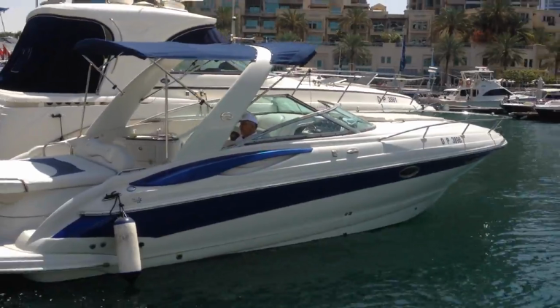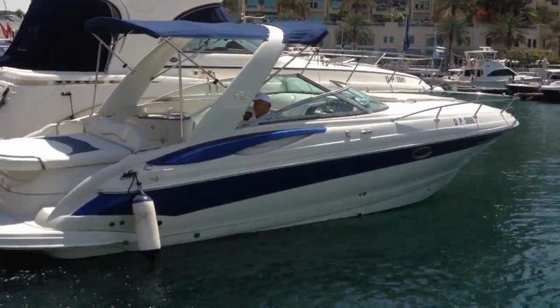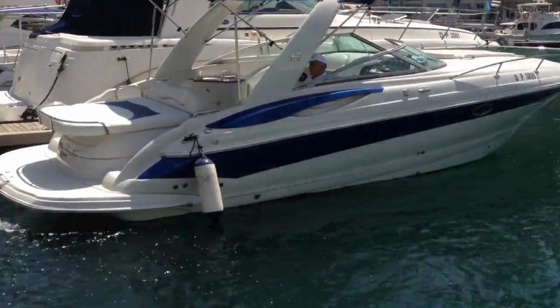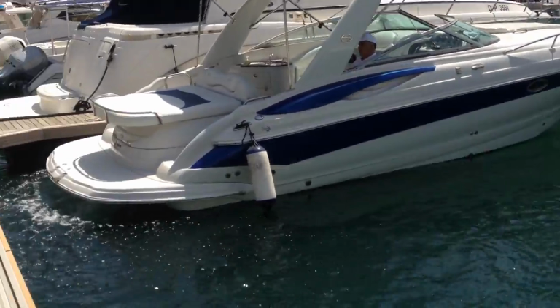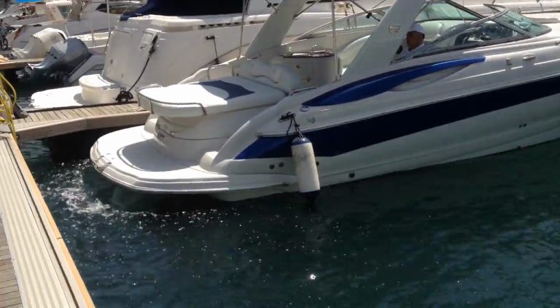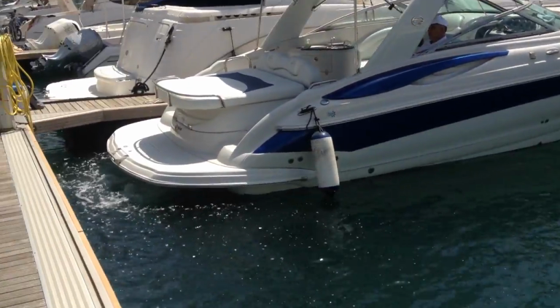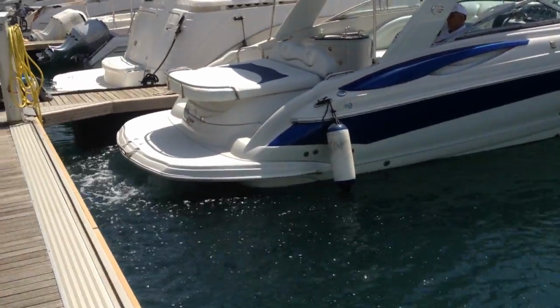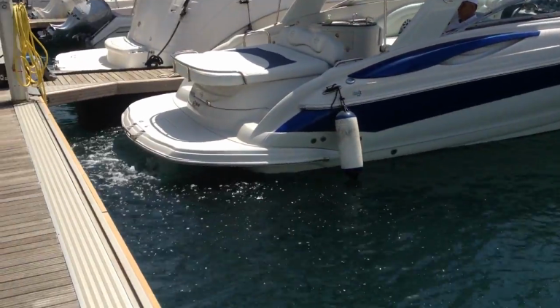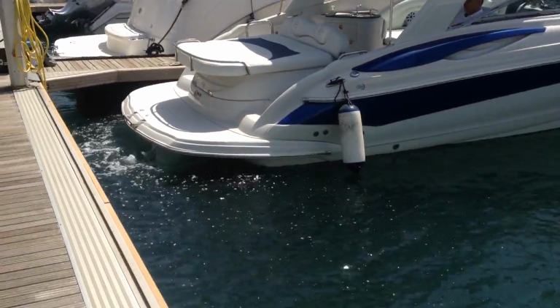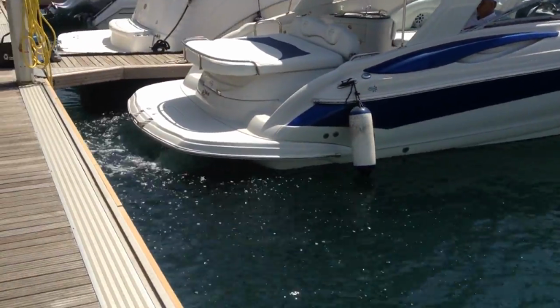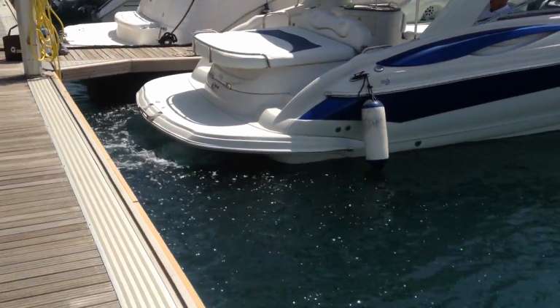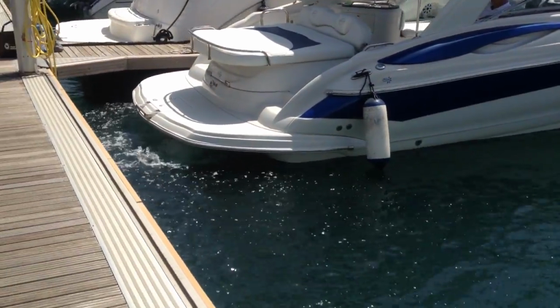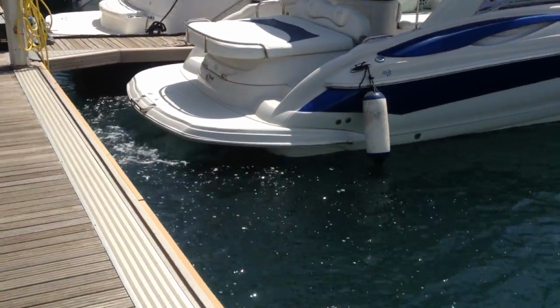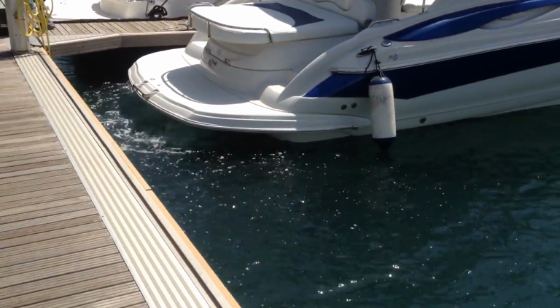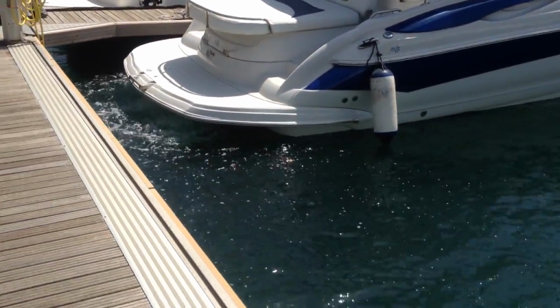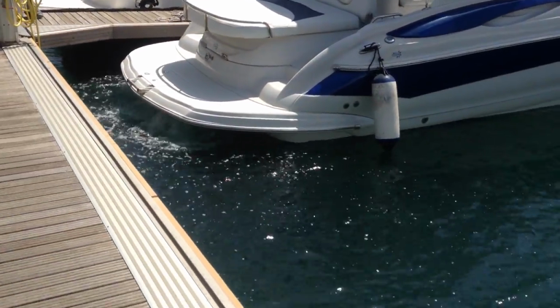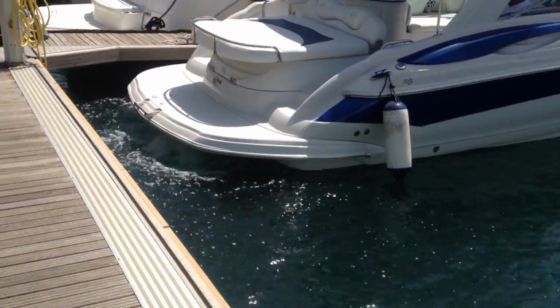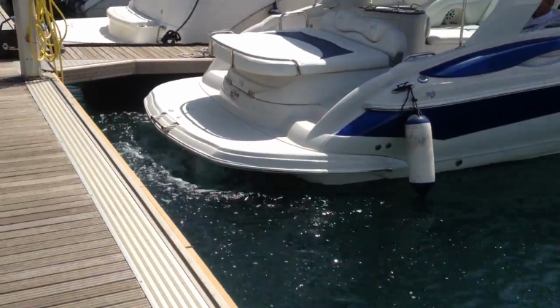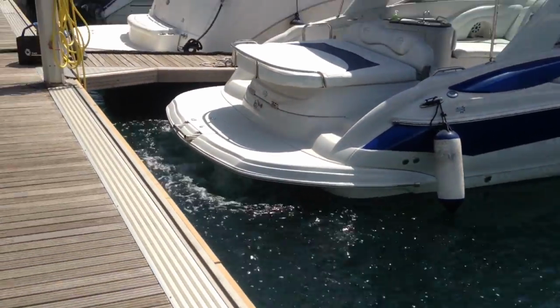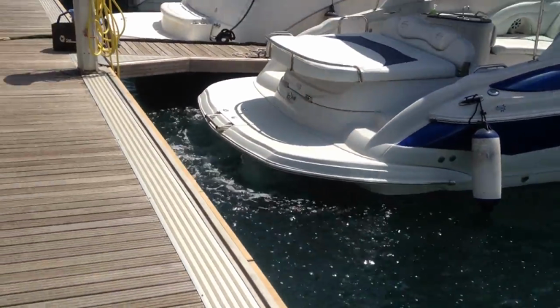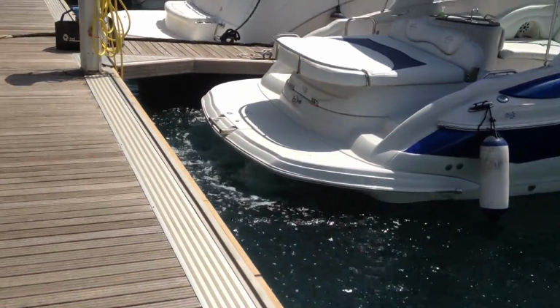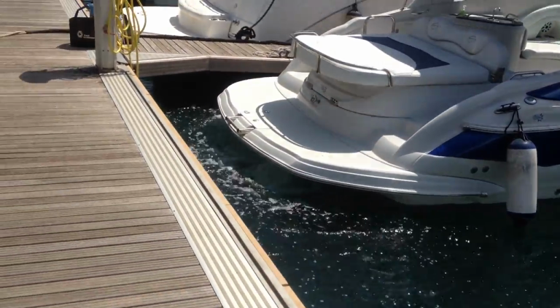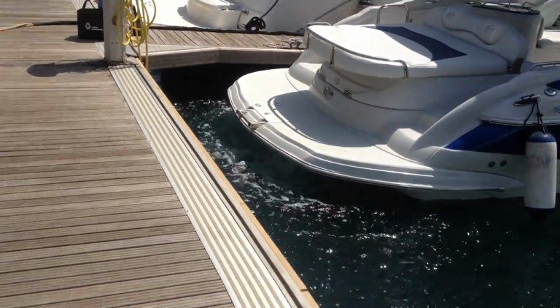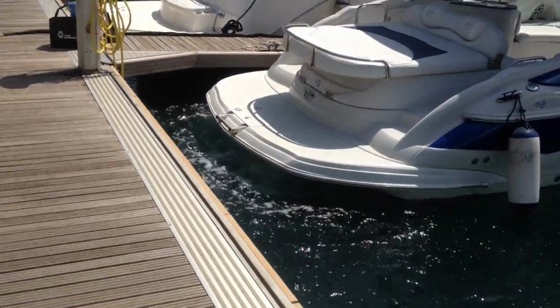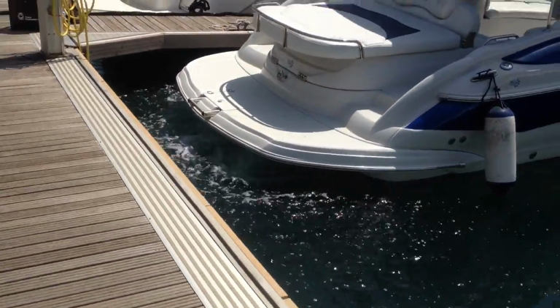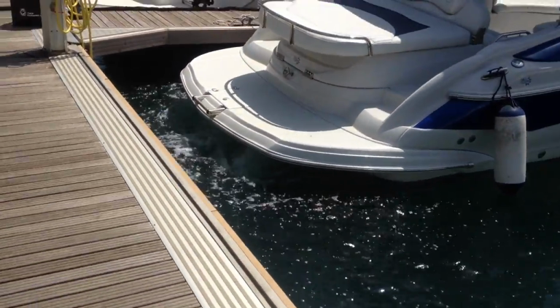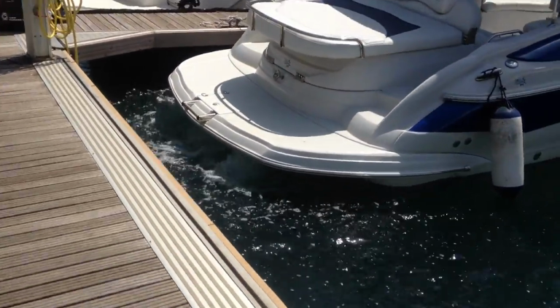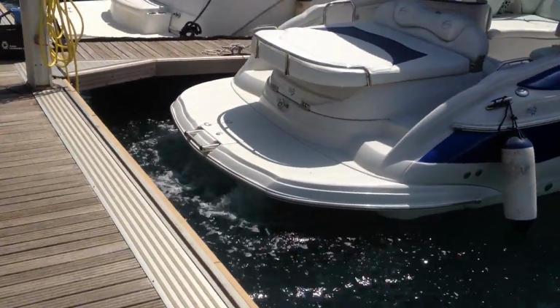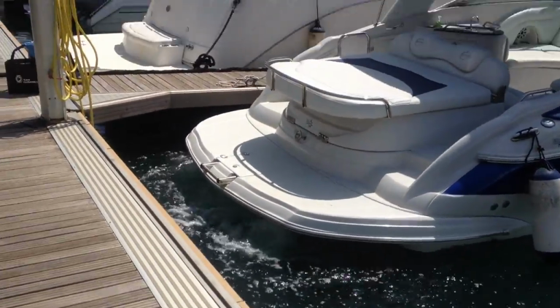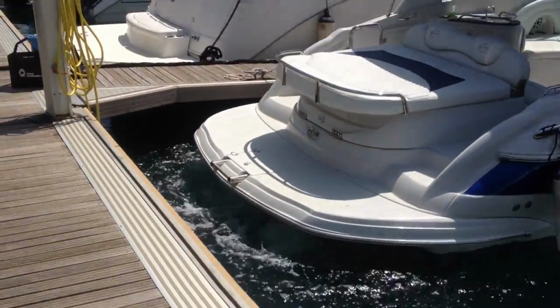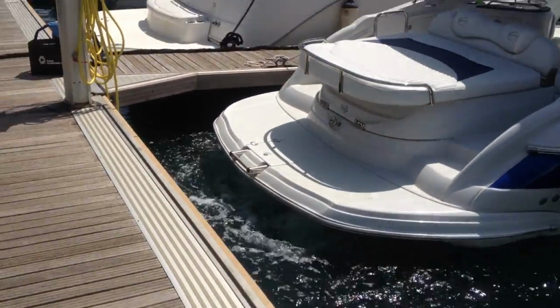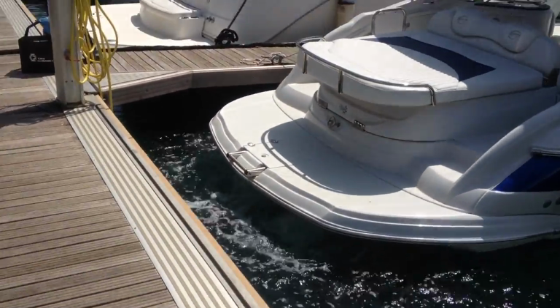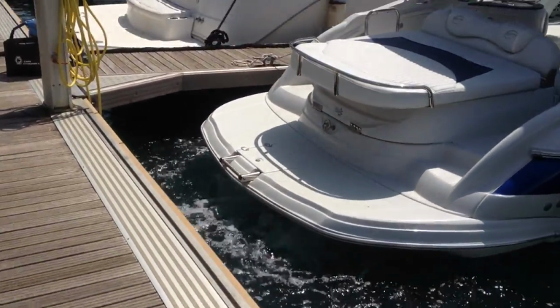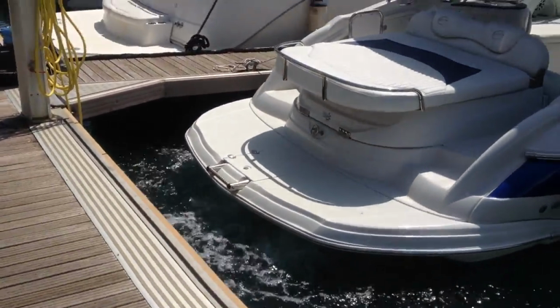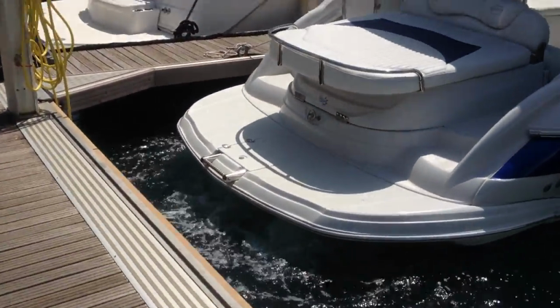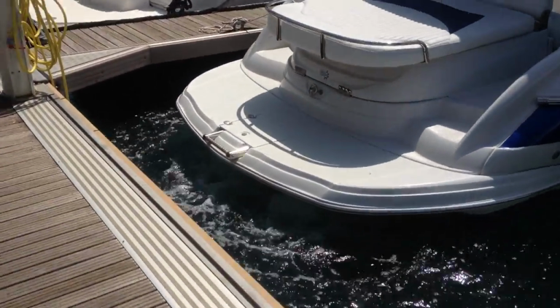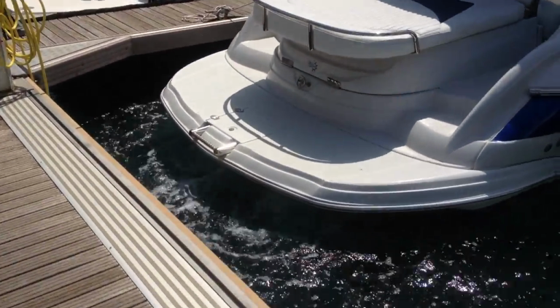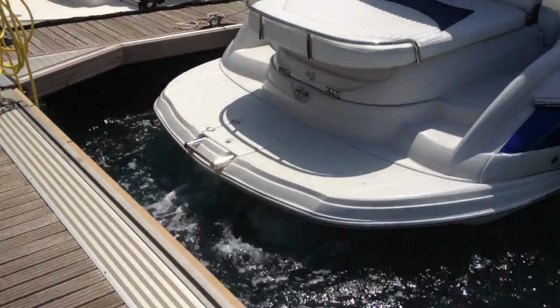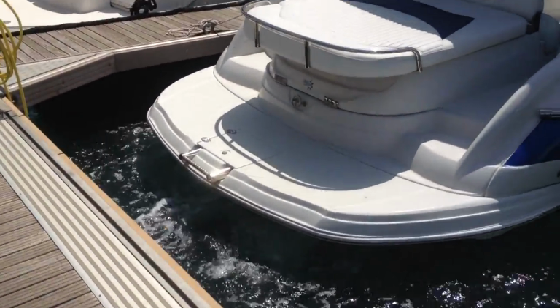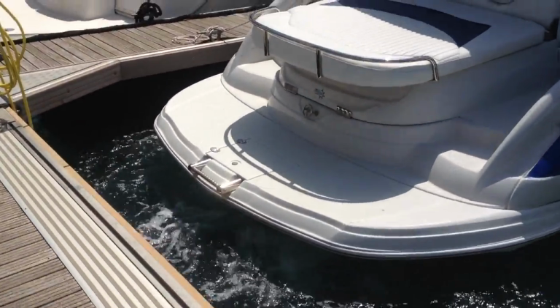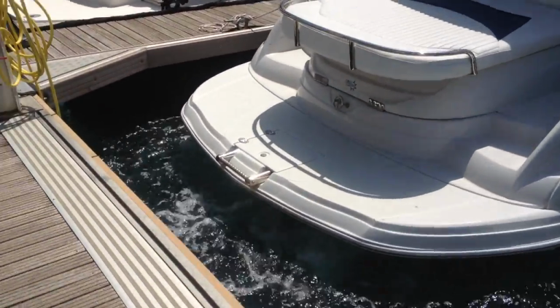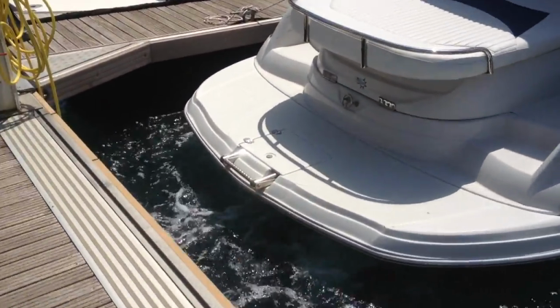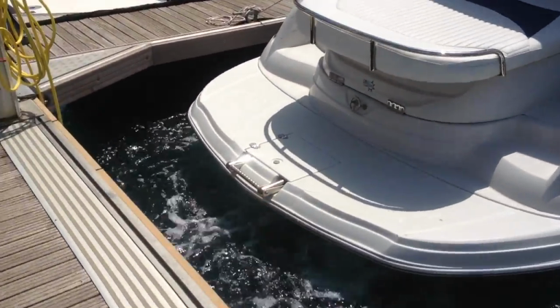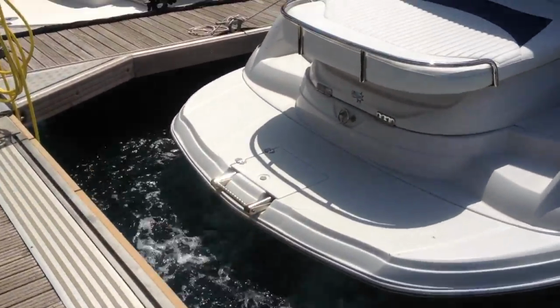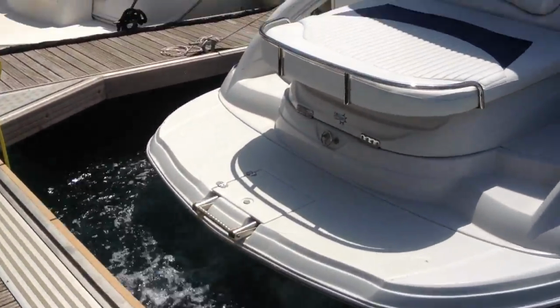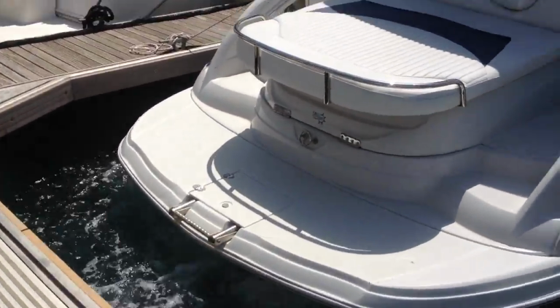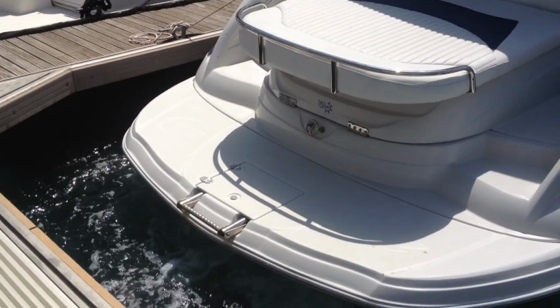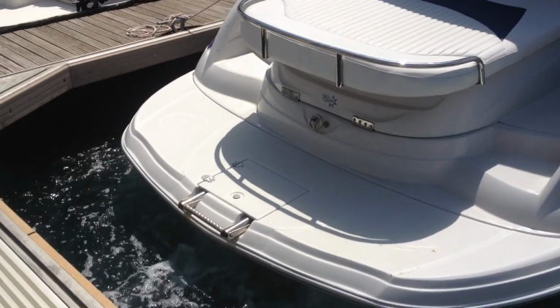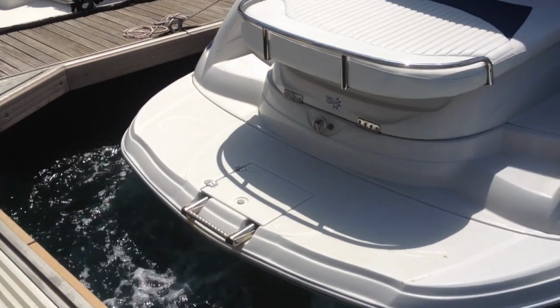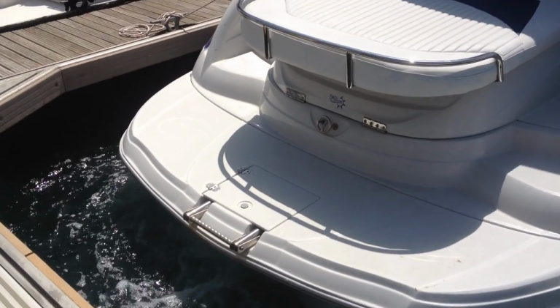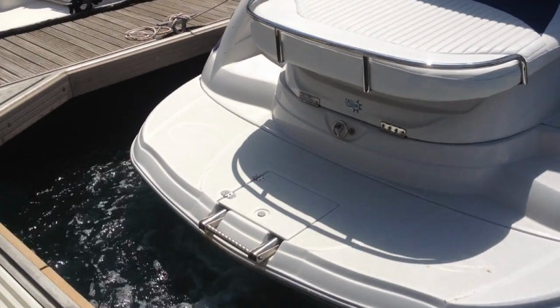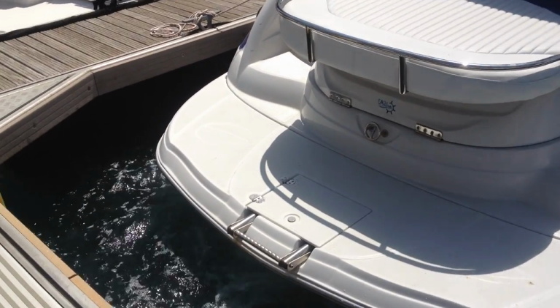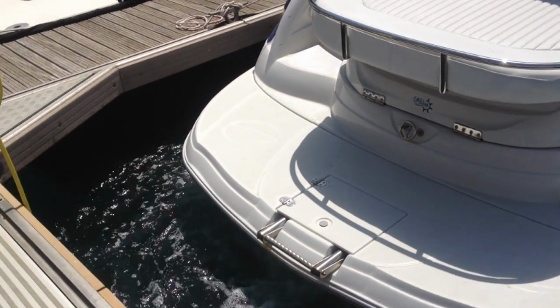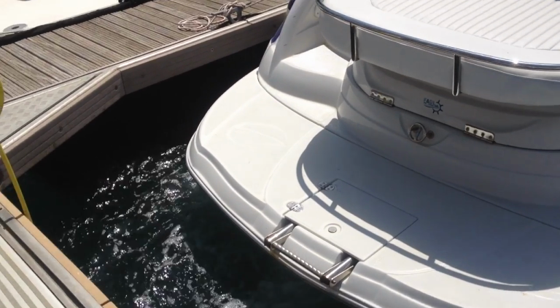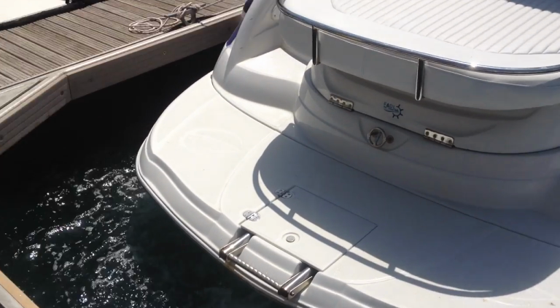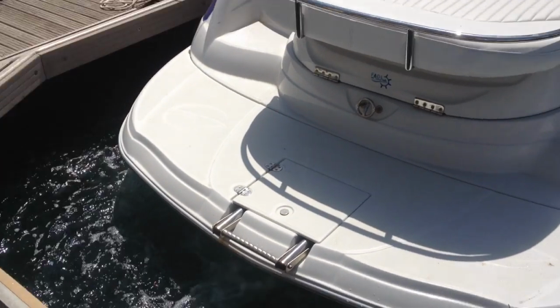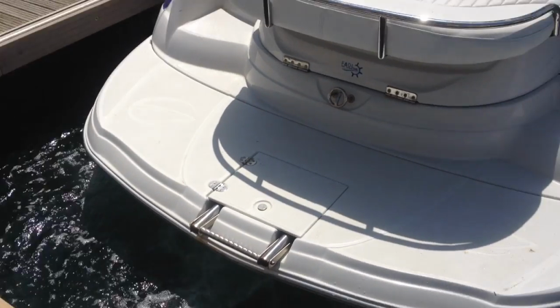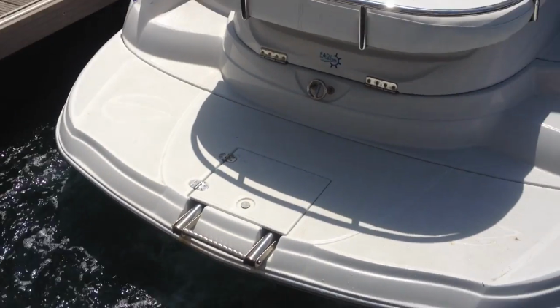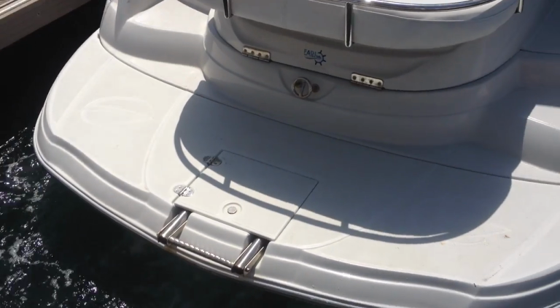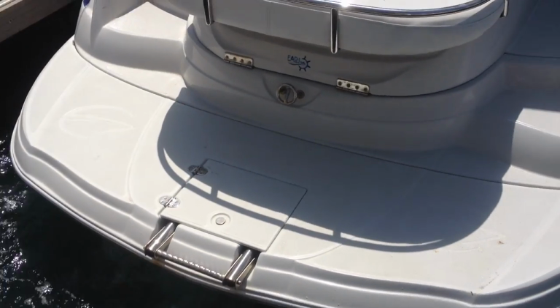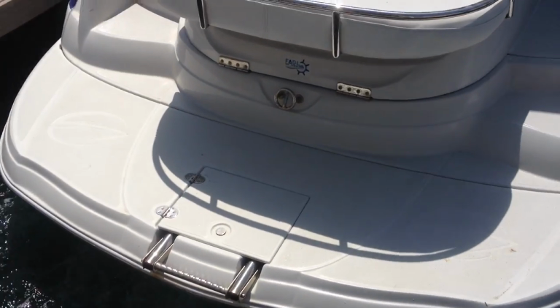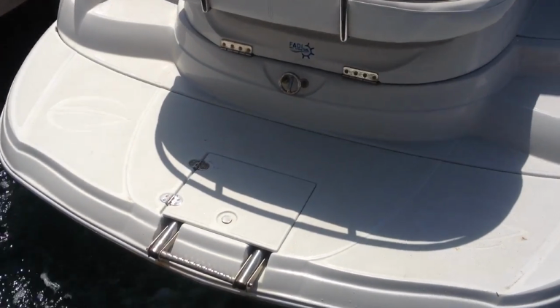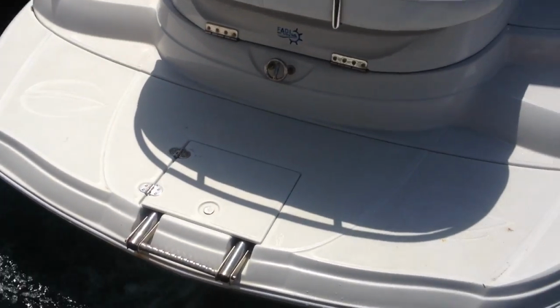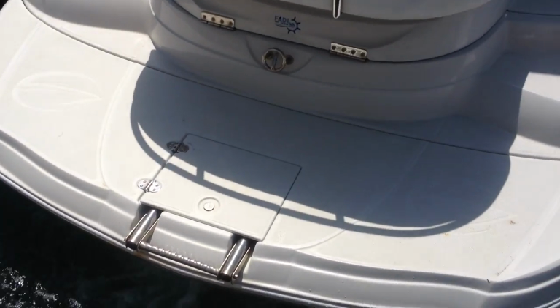Twin engines, Volvo Penta 5.0, 280 horsepower each, 560 horsepower total.